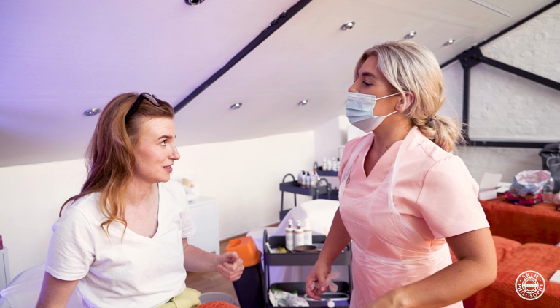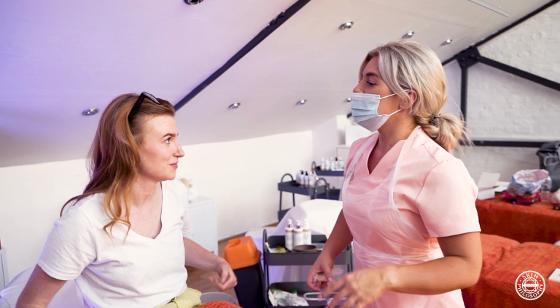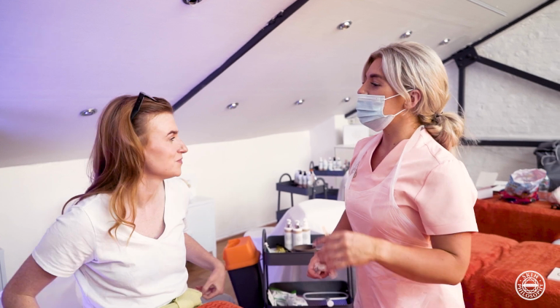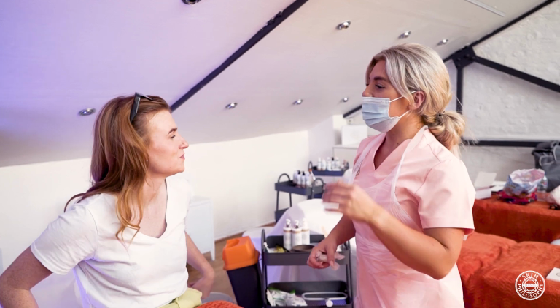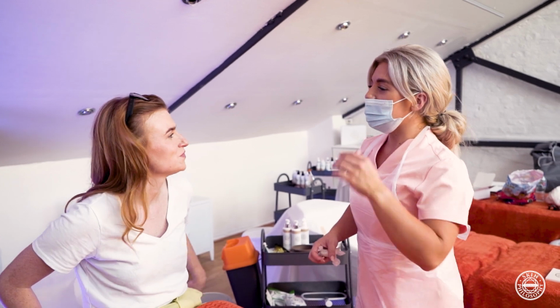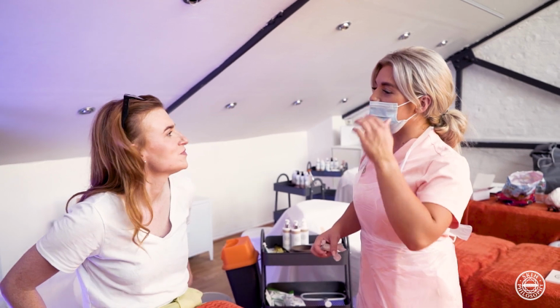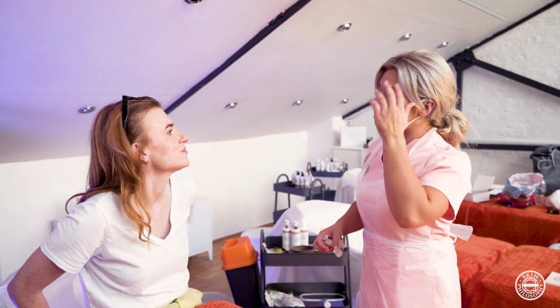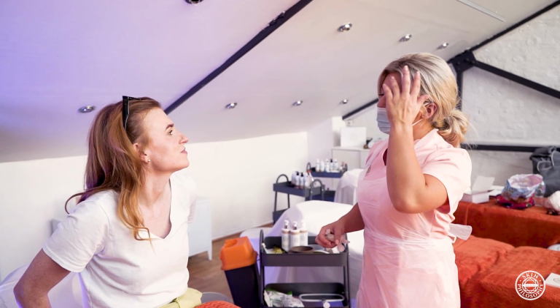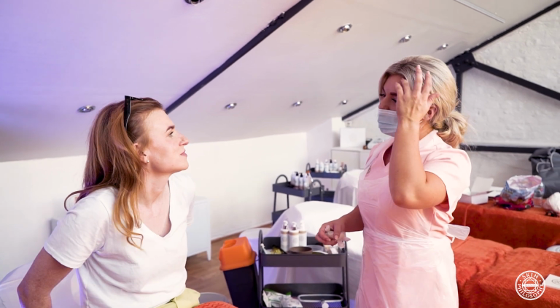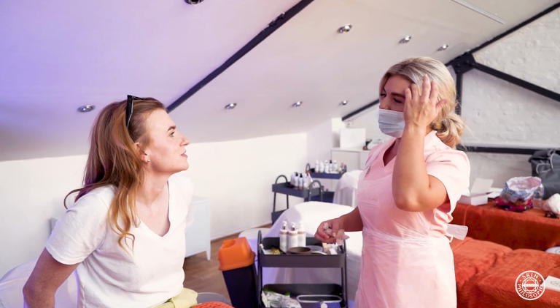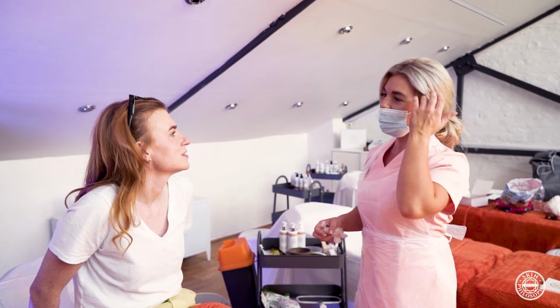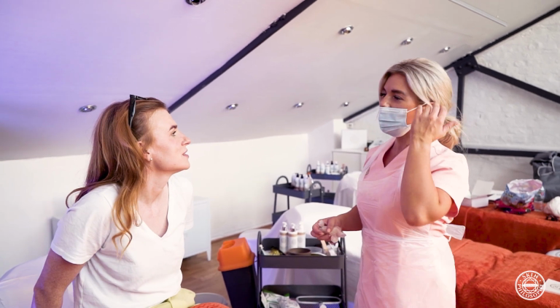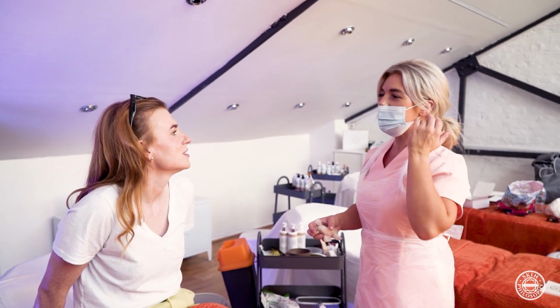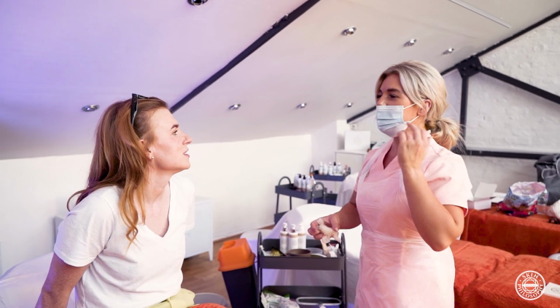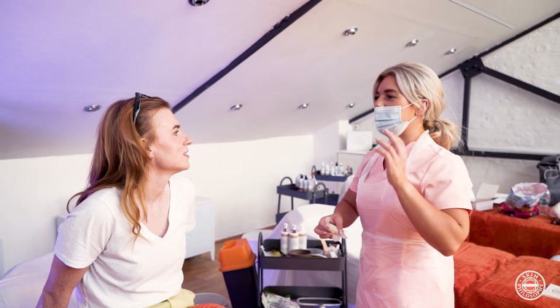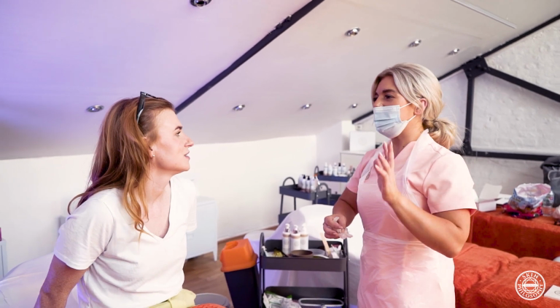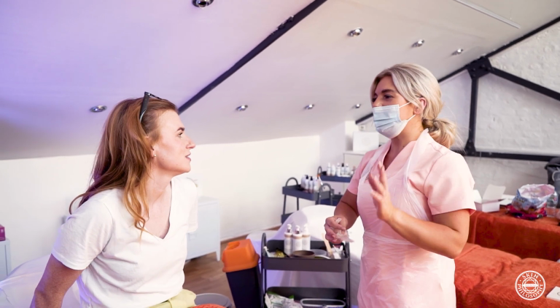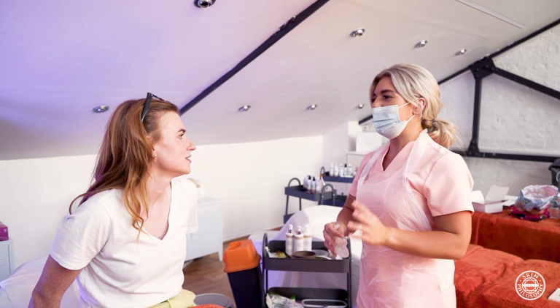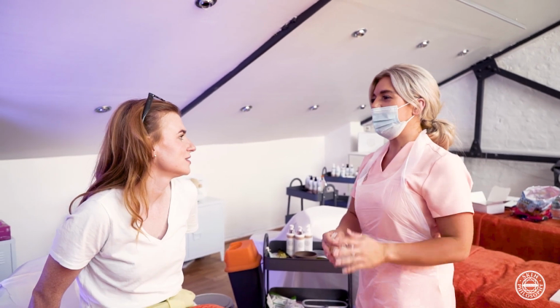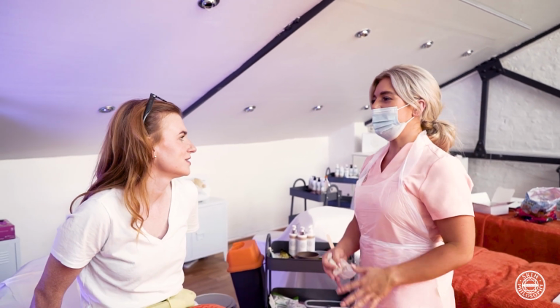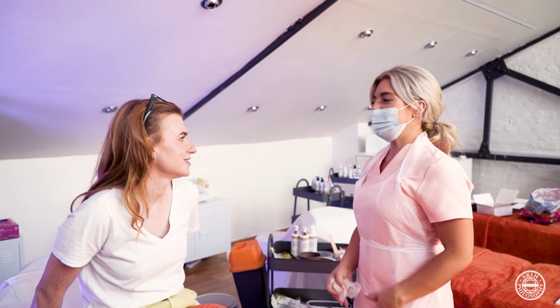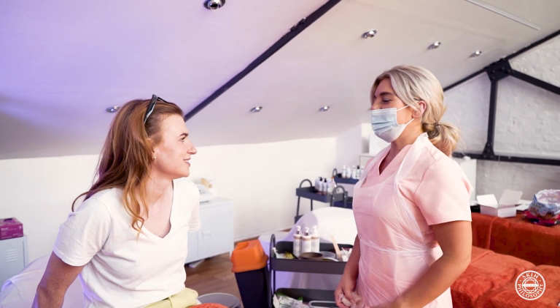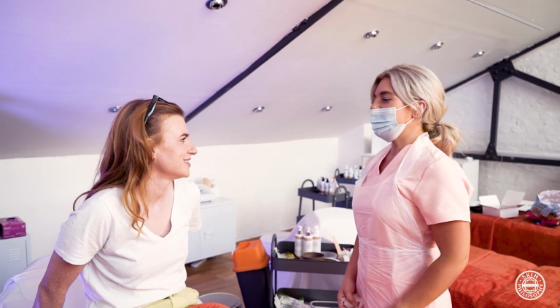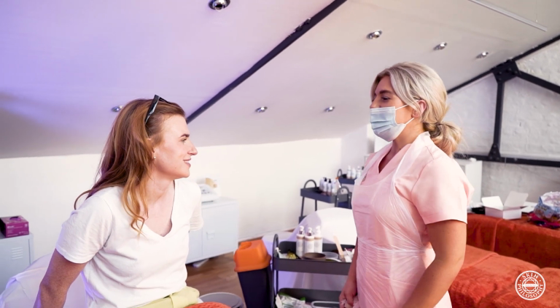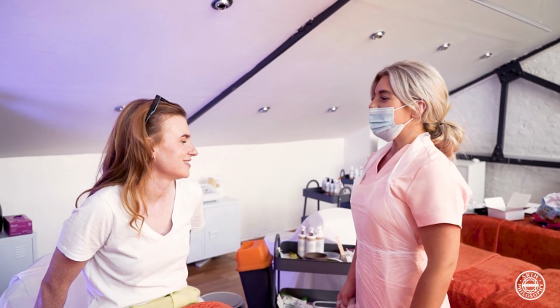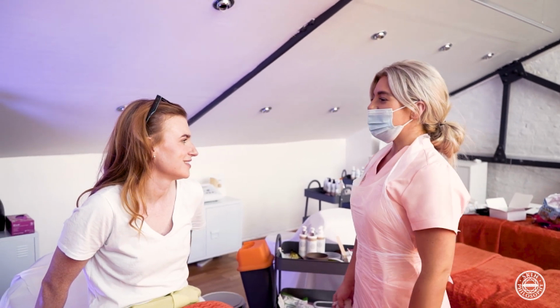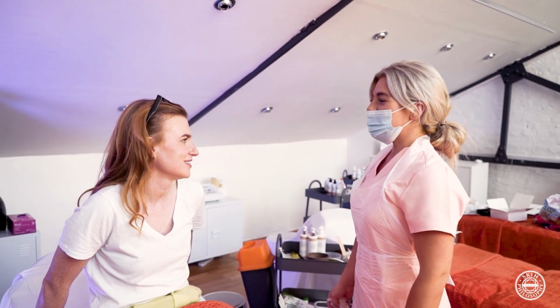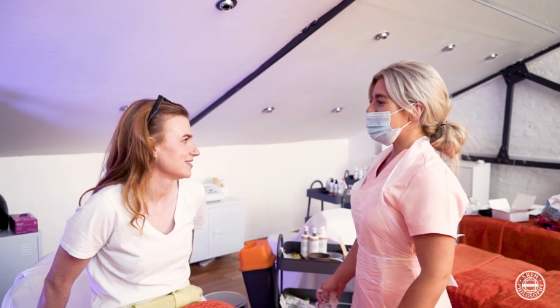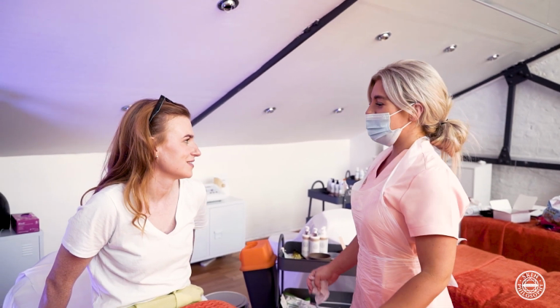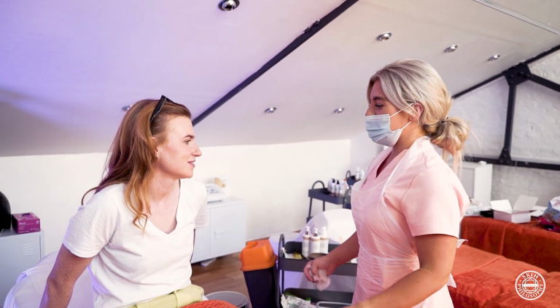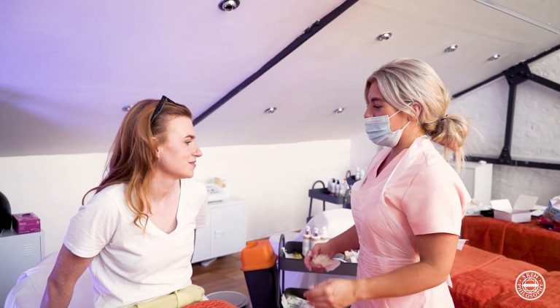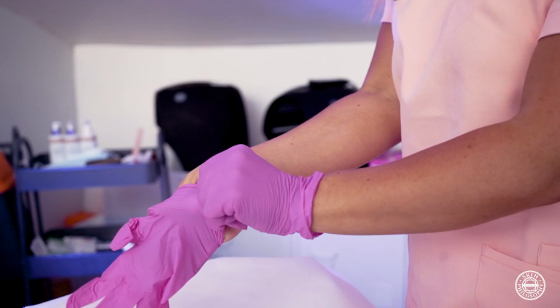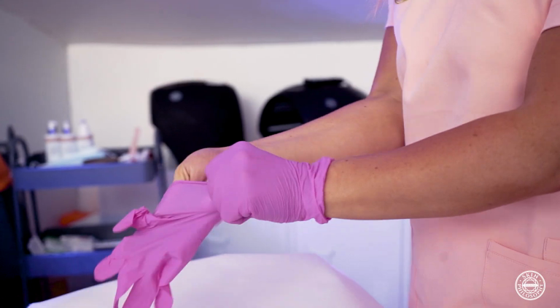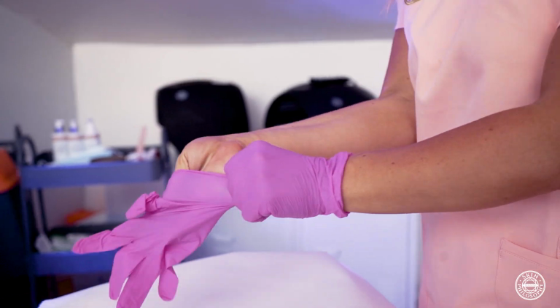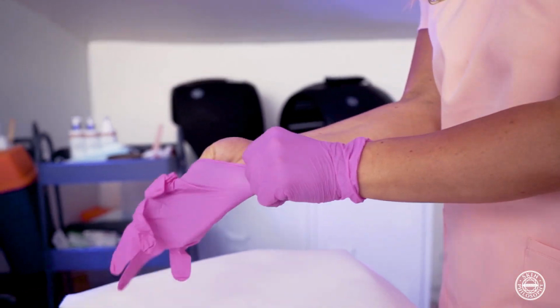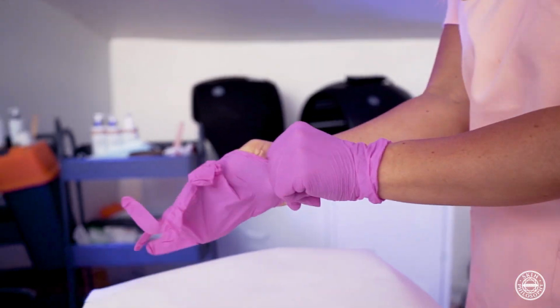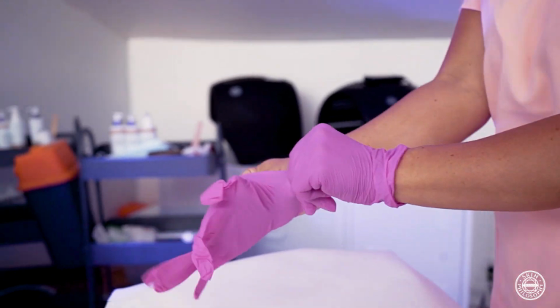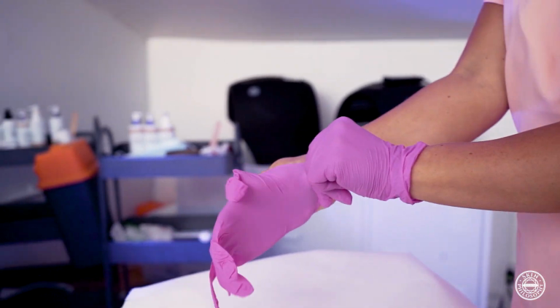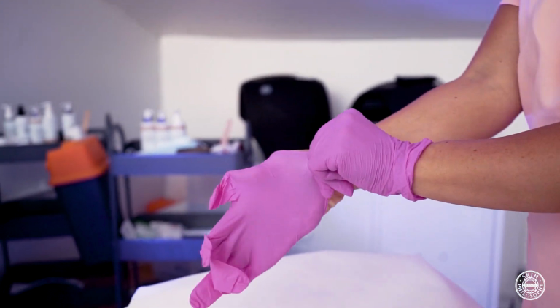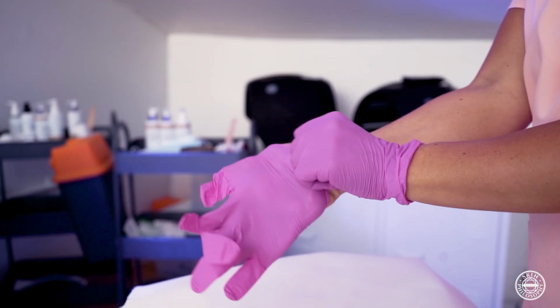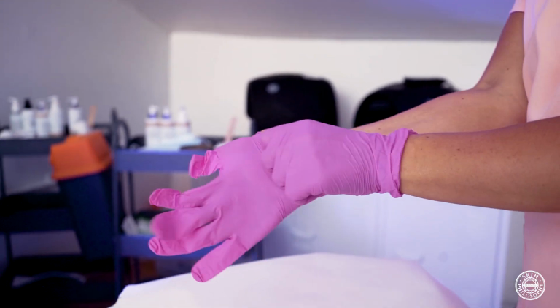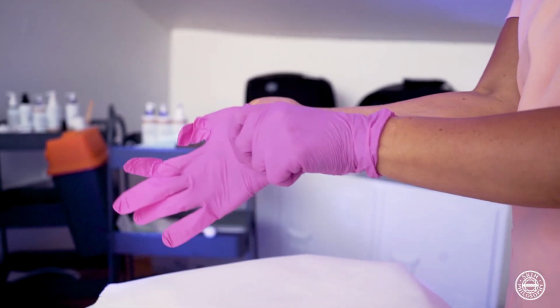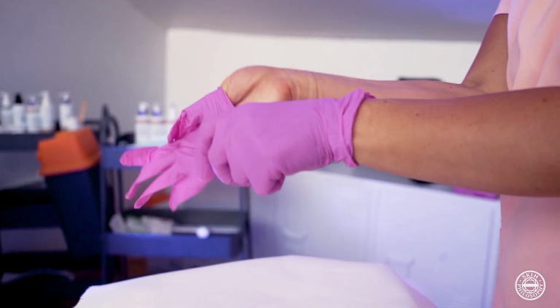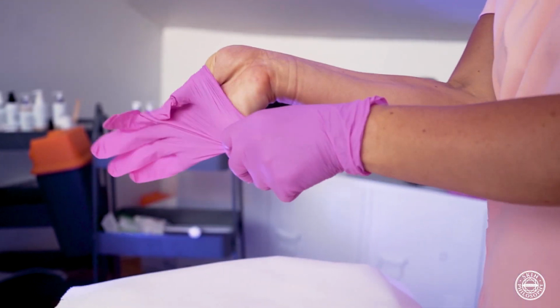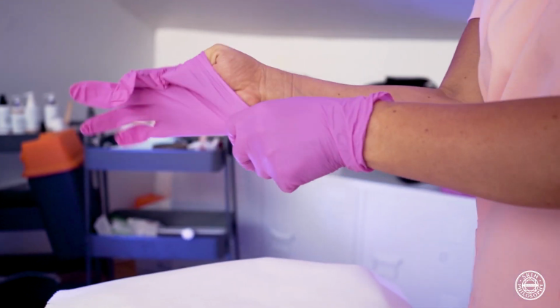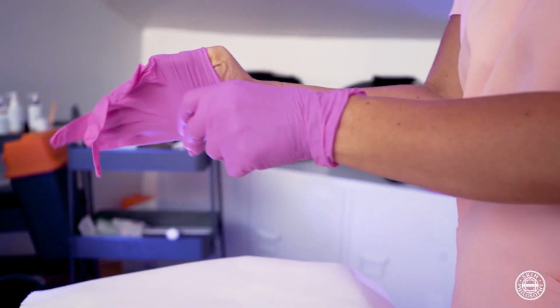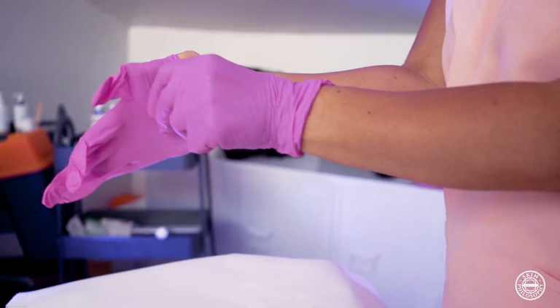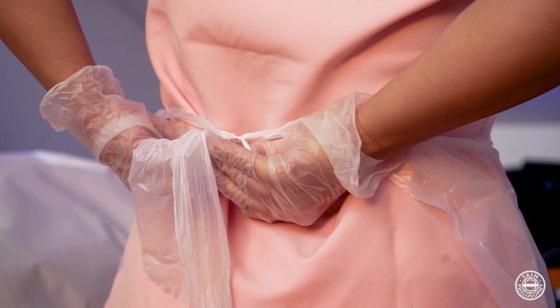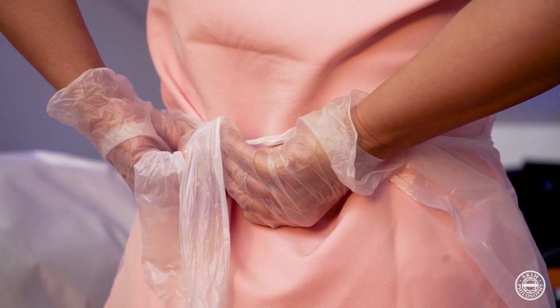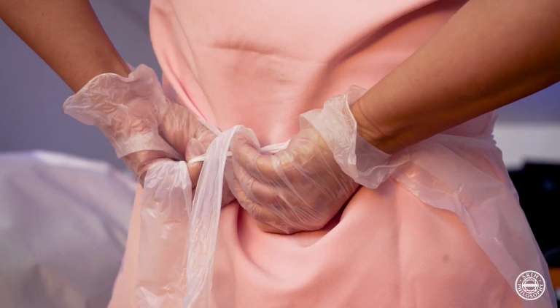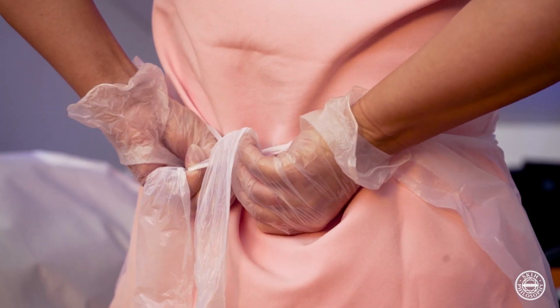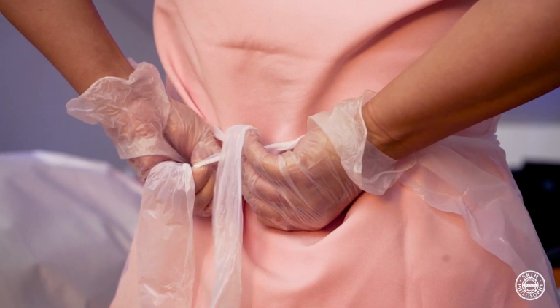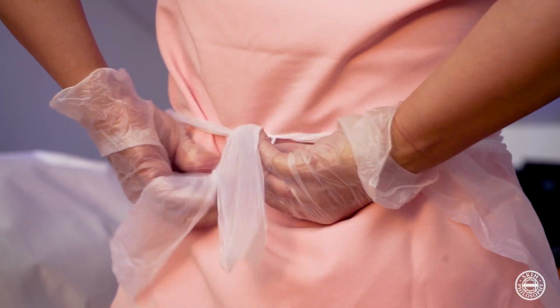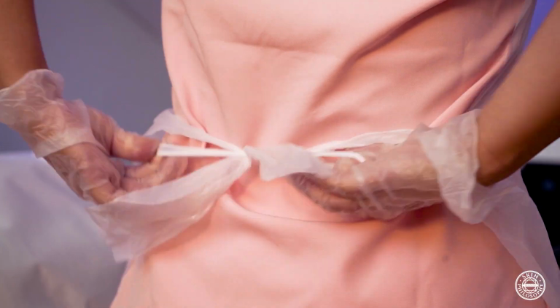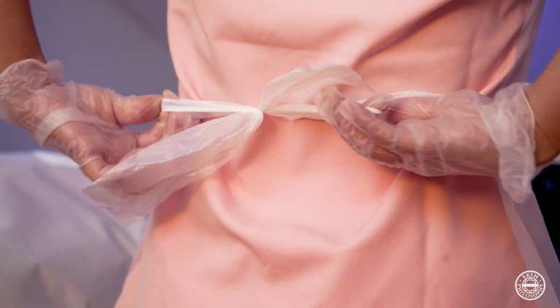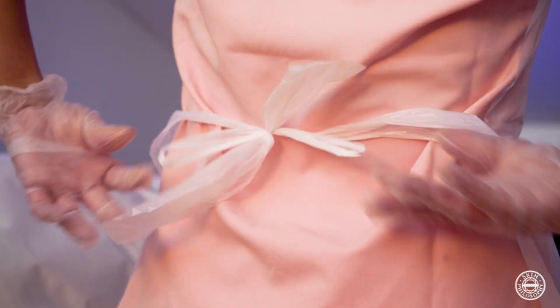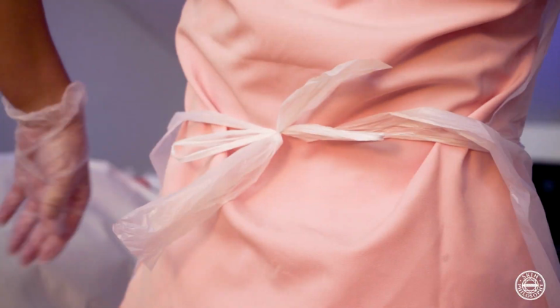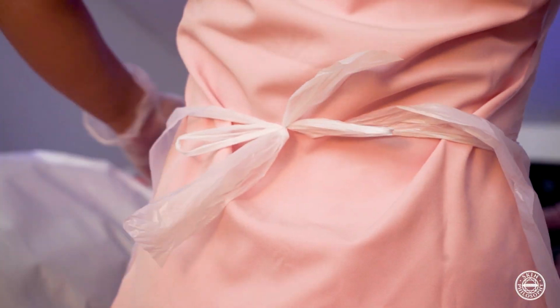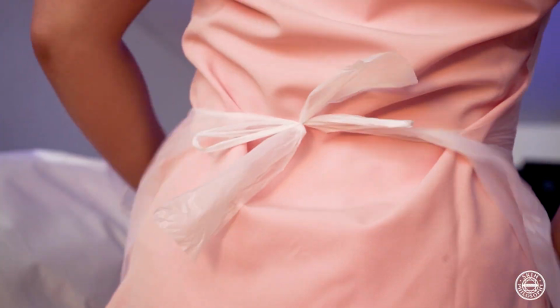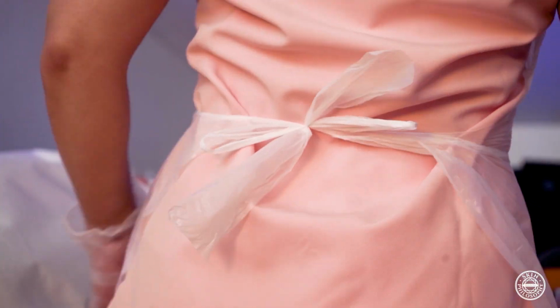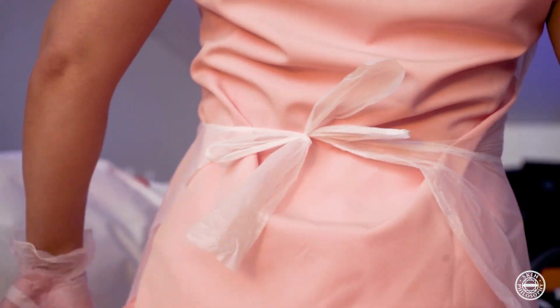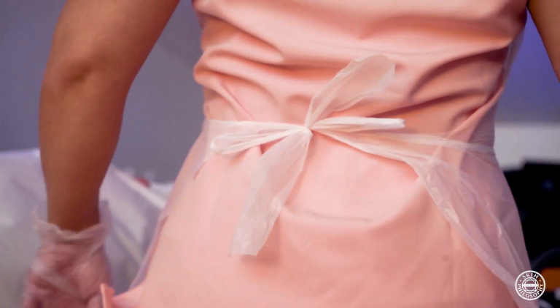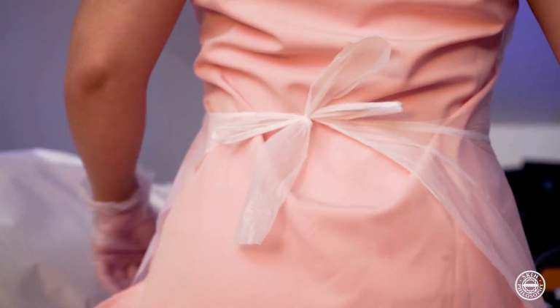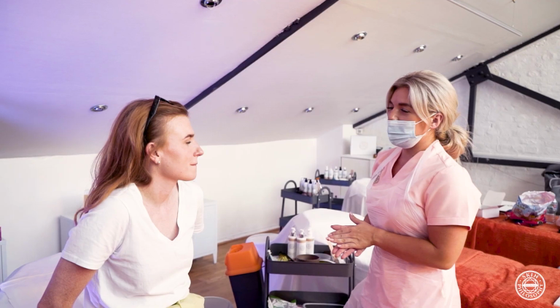First we will prepare the client. Once they go onto the couch we'll remove any jewellery and make sure that they're comfortable.